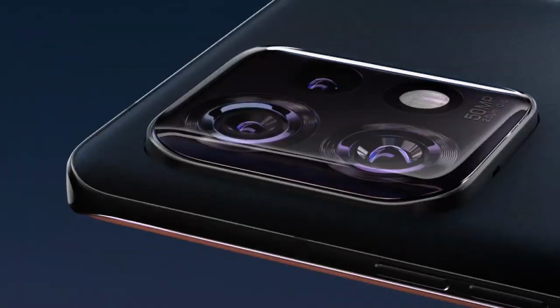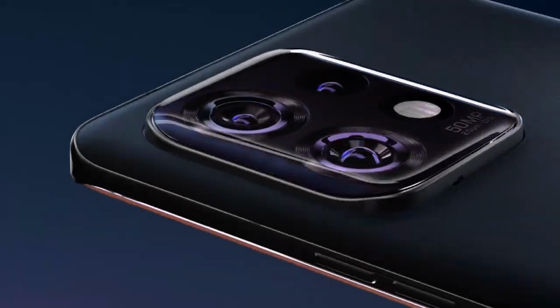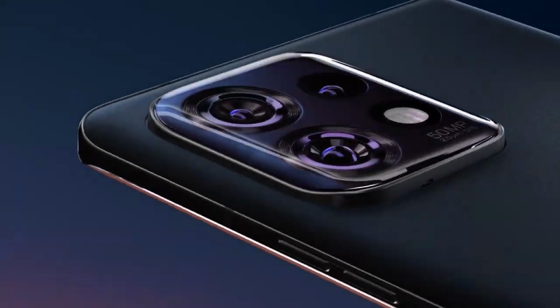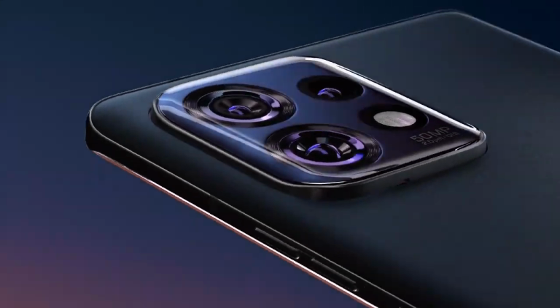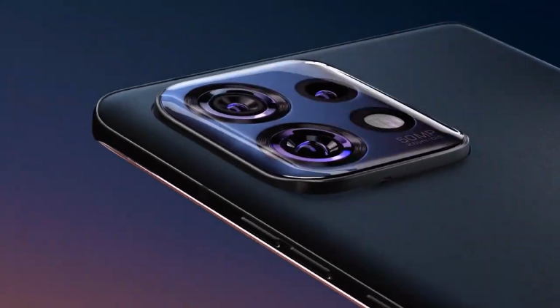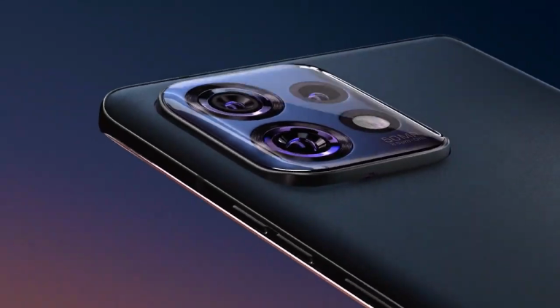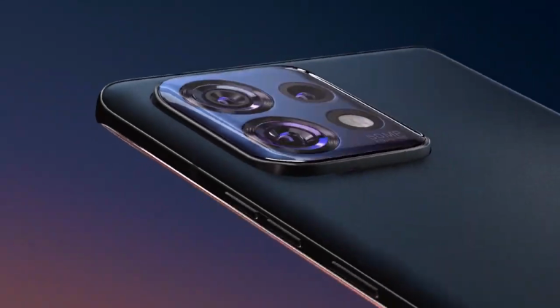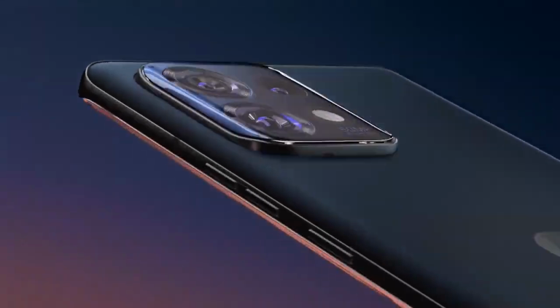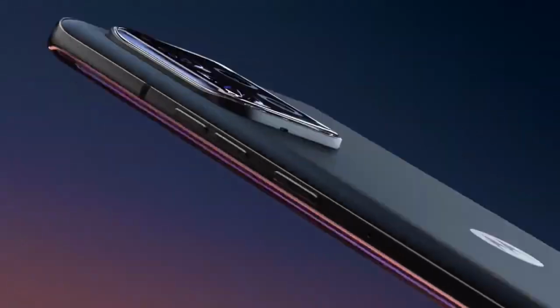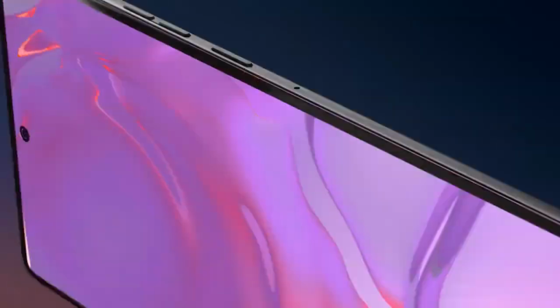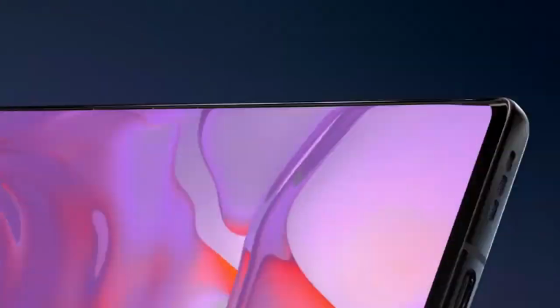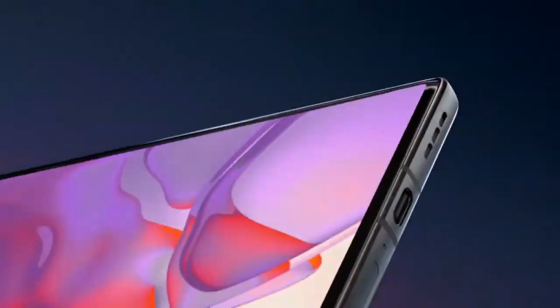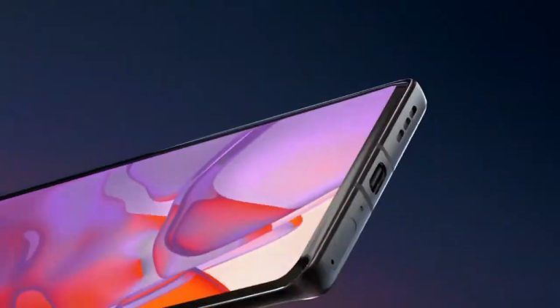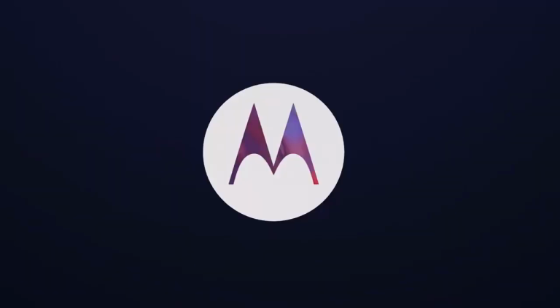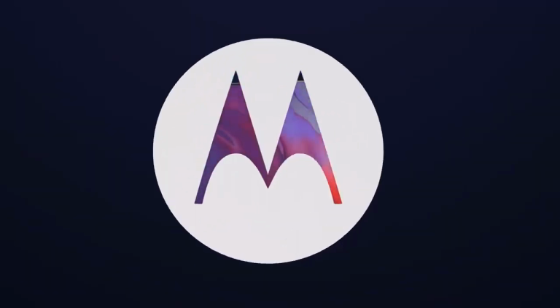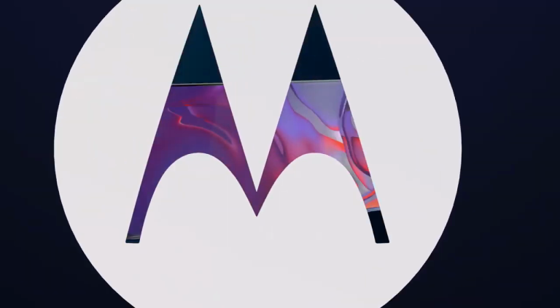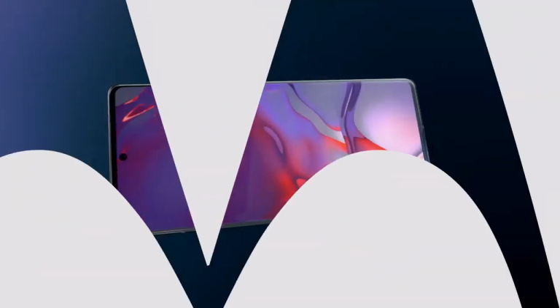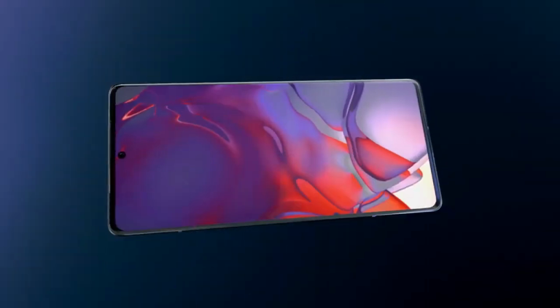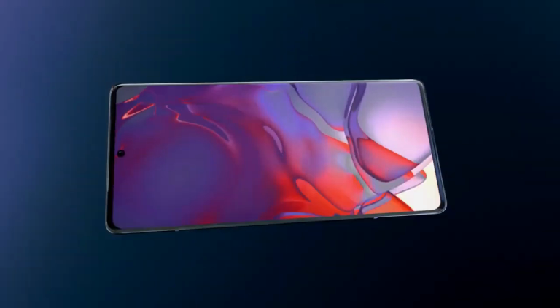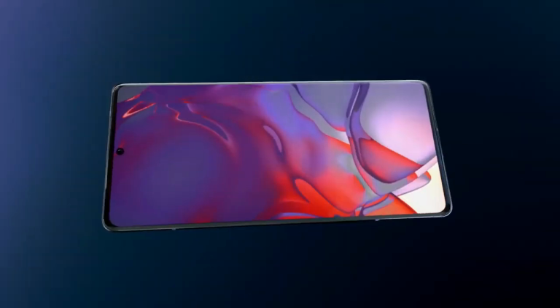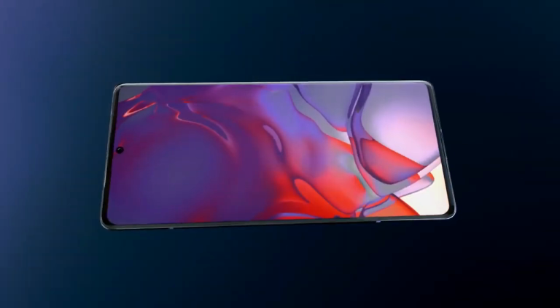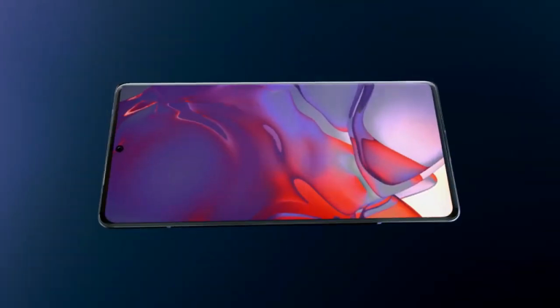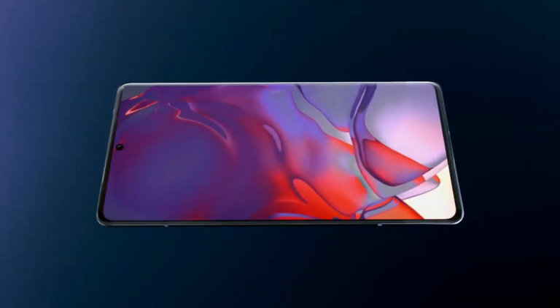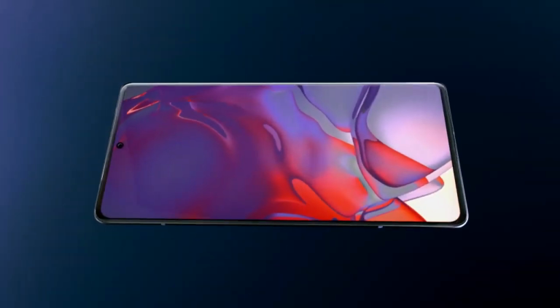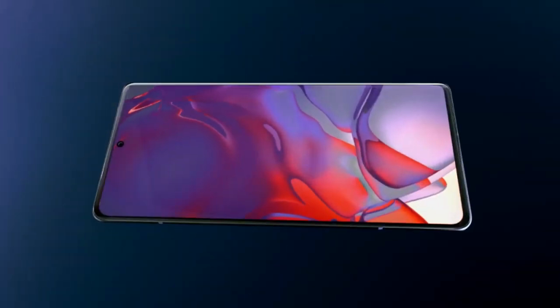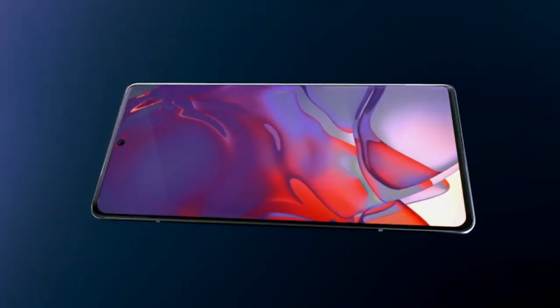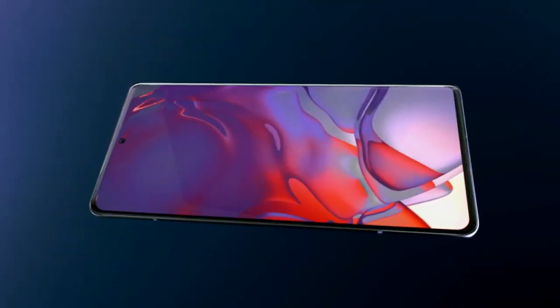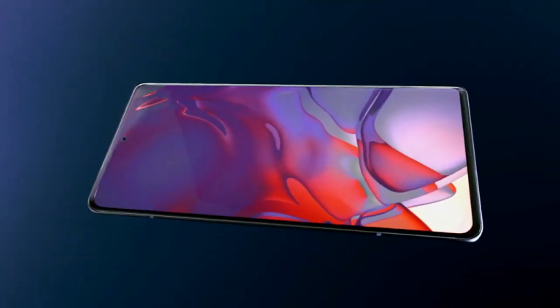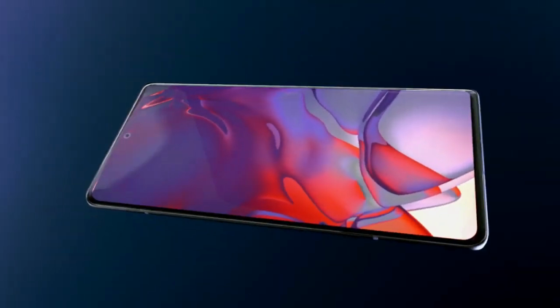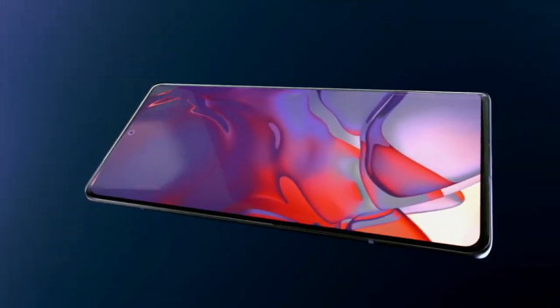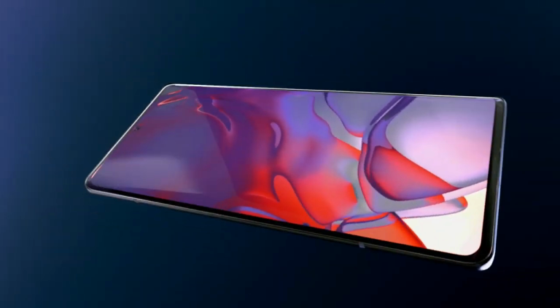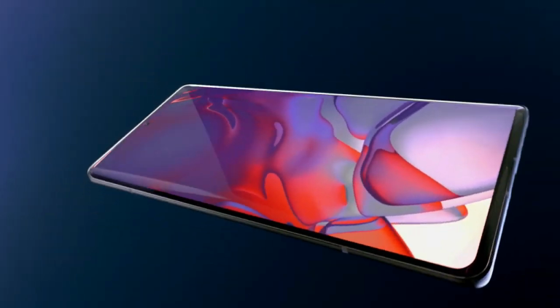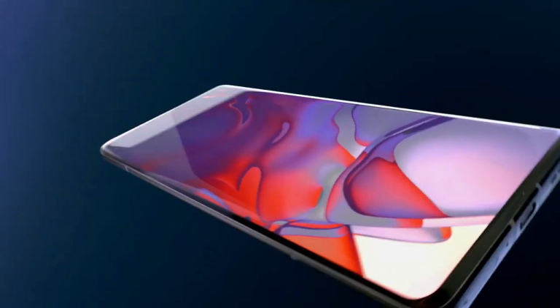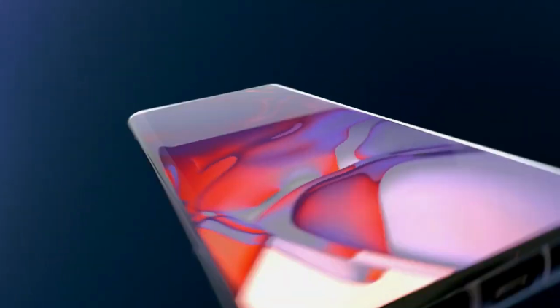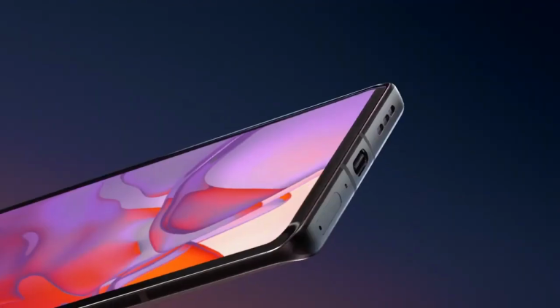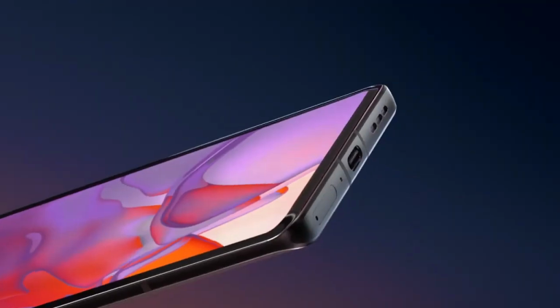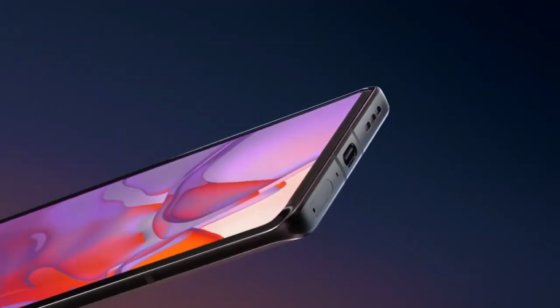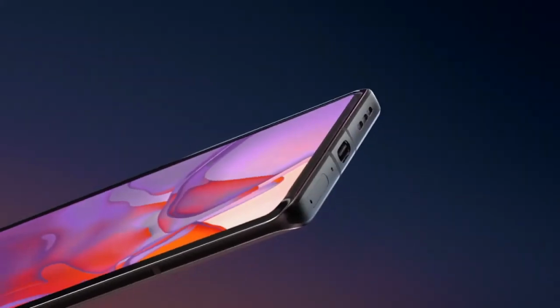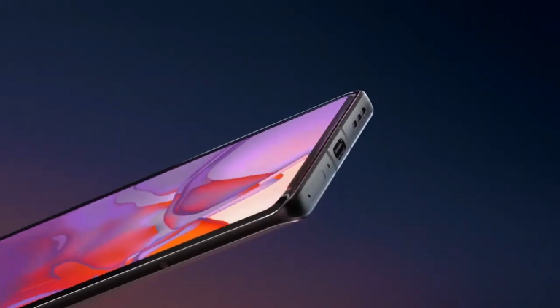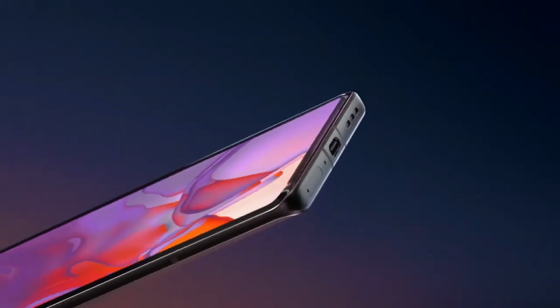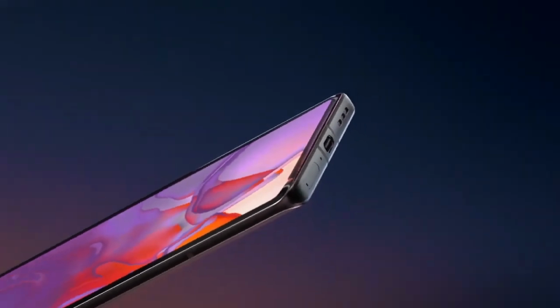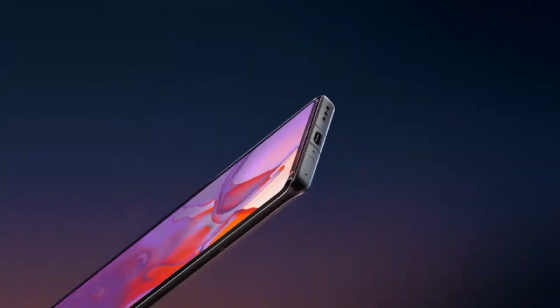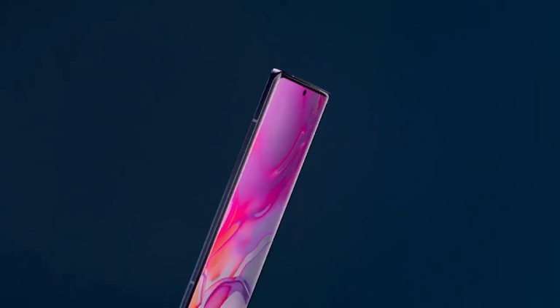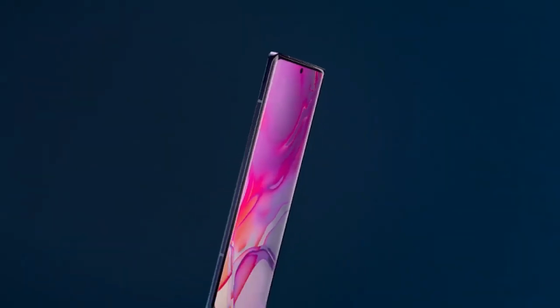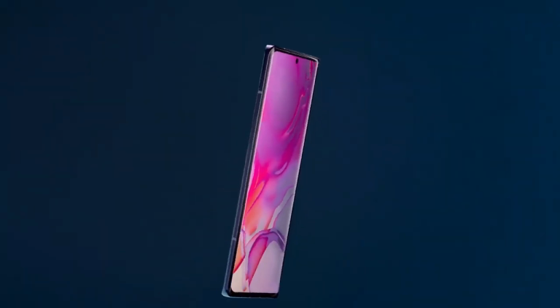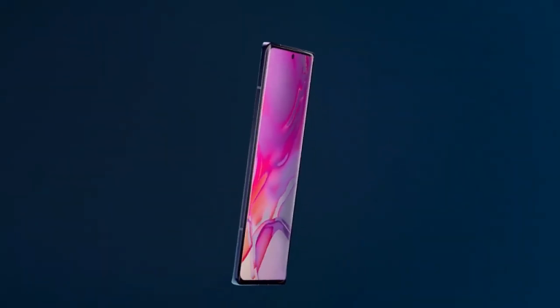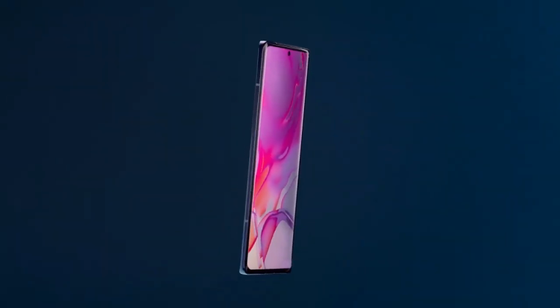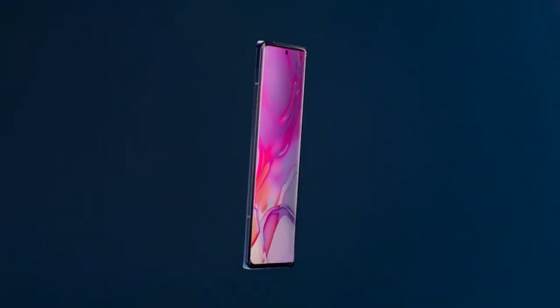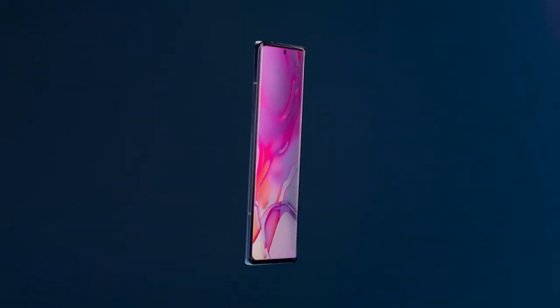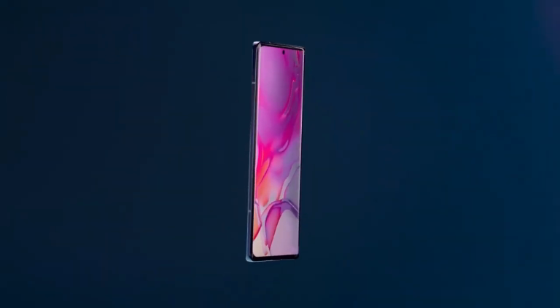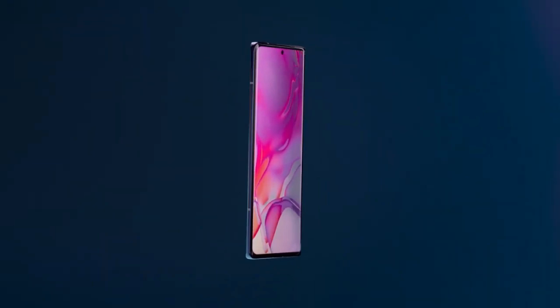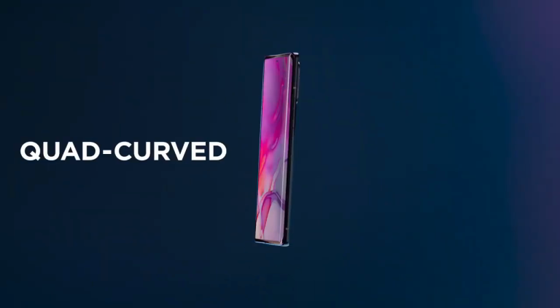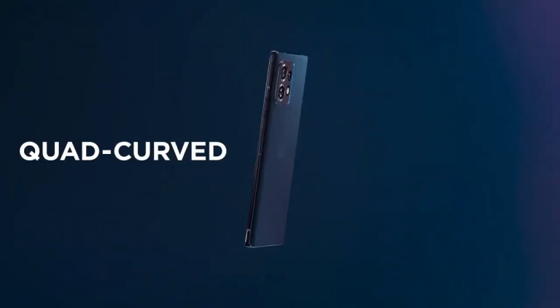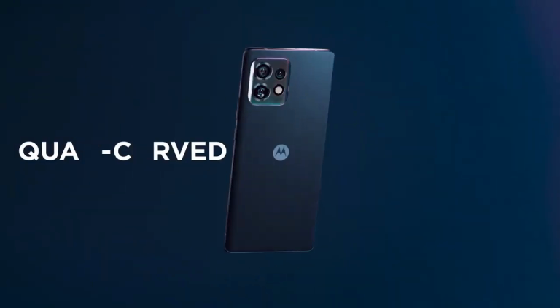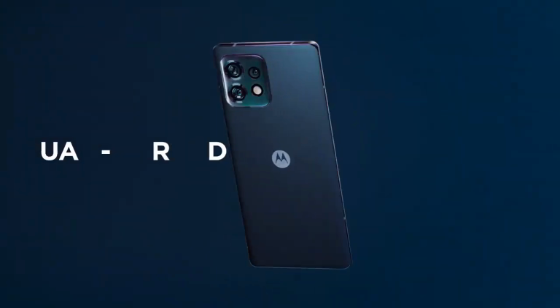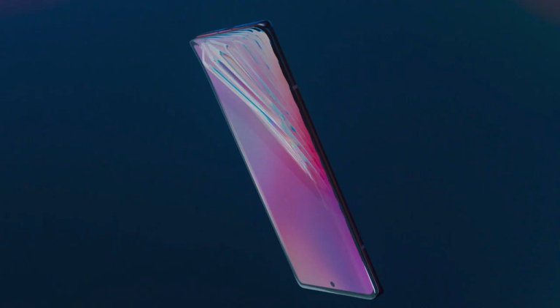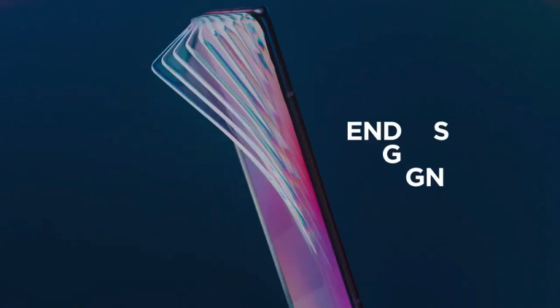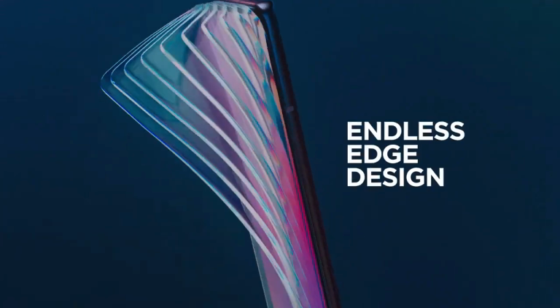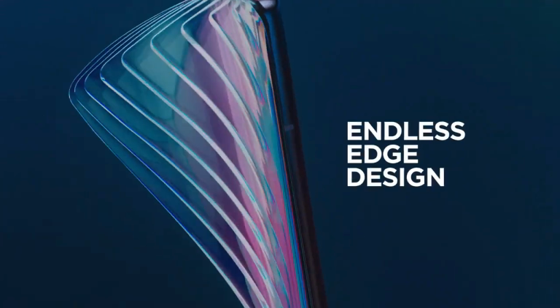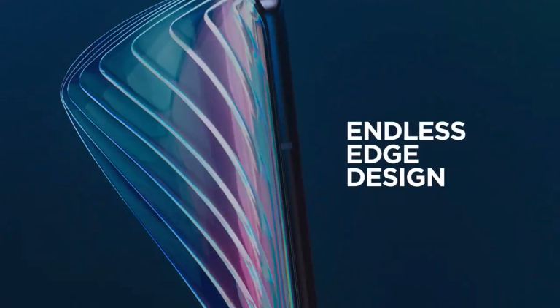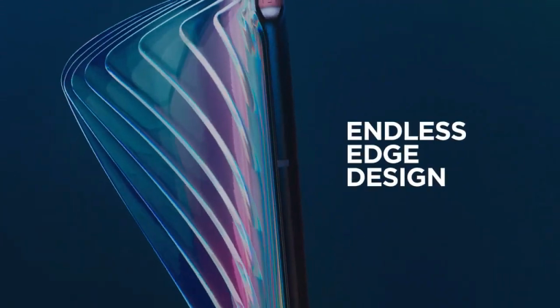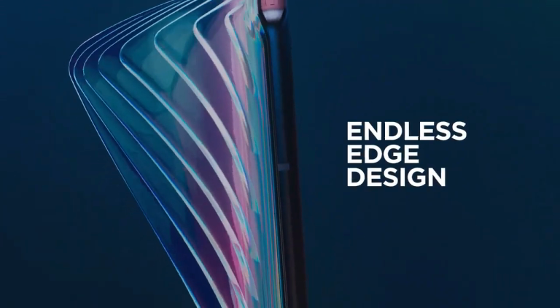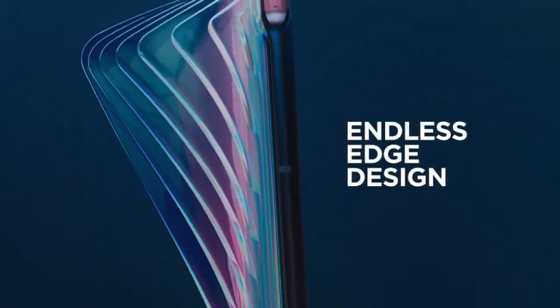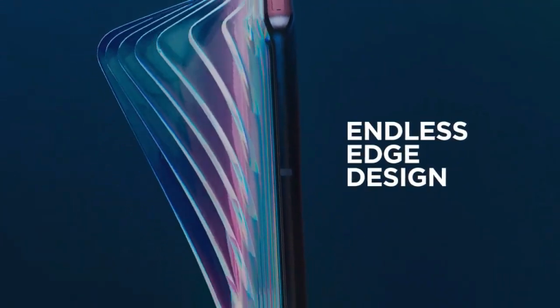Welcome back to my review of the Motorola S40 Pro 5G, a new smartphone from Motorola that boasts impressive features.